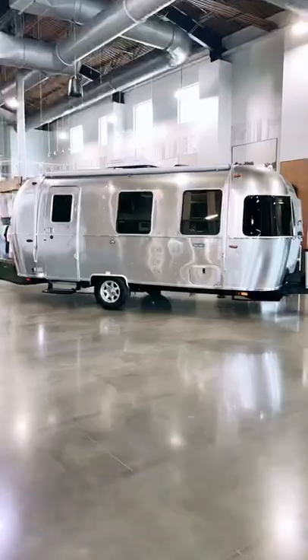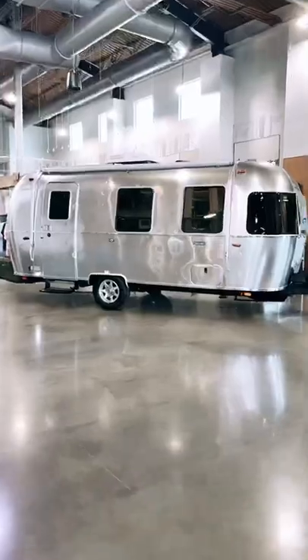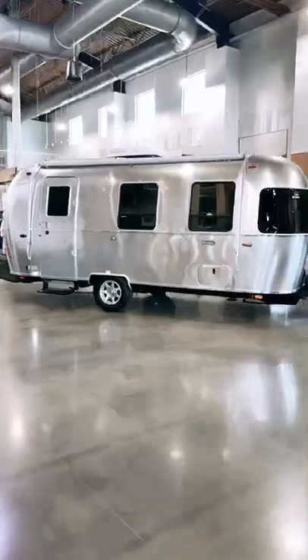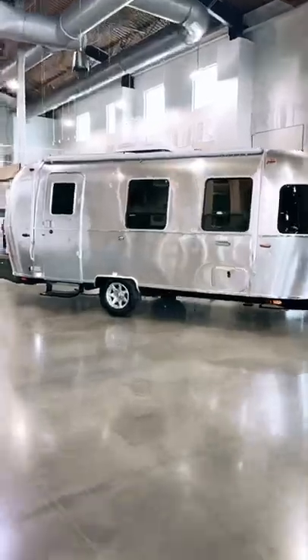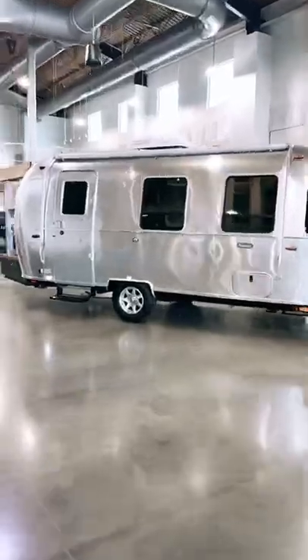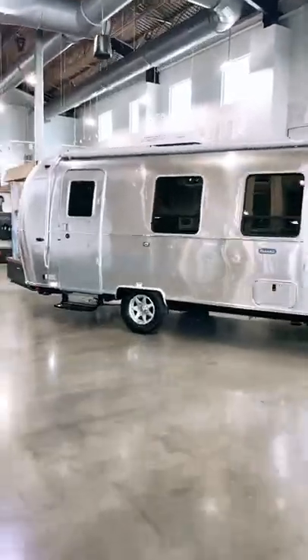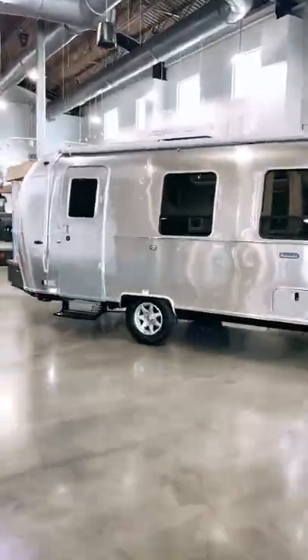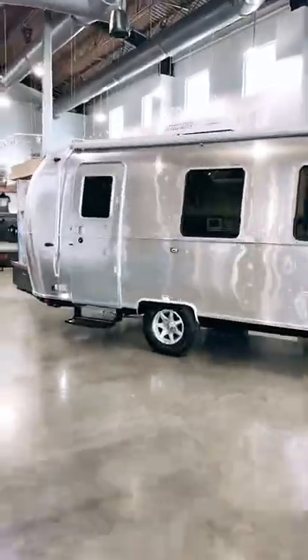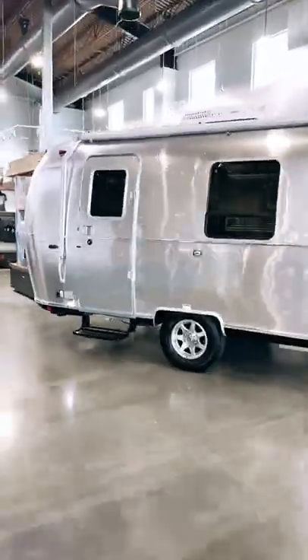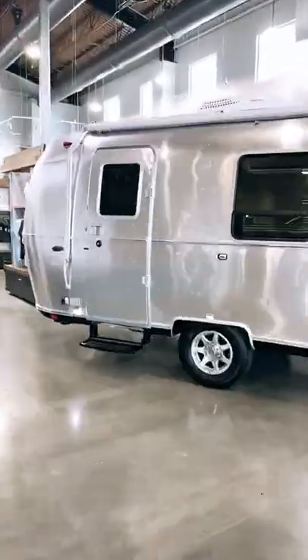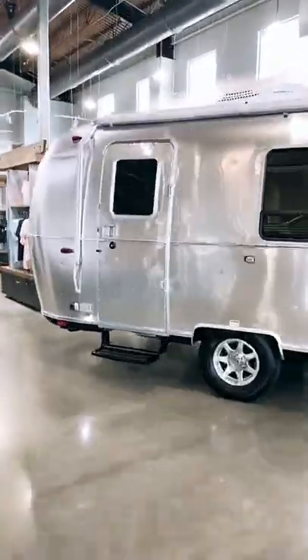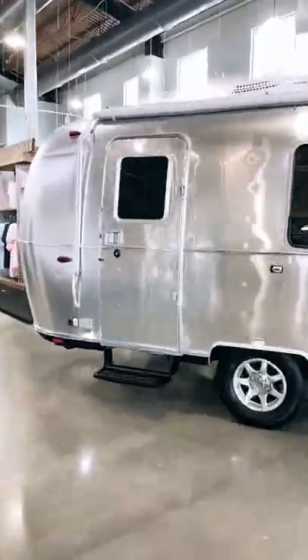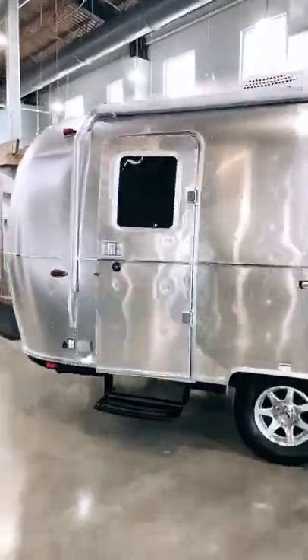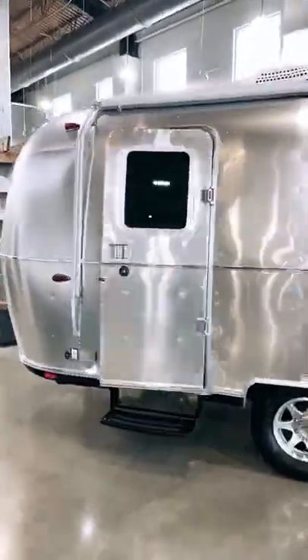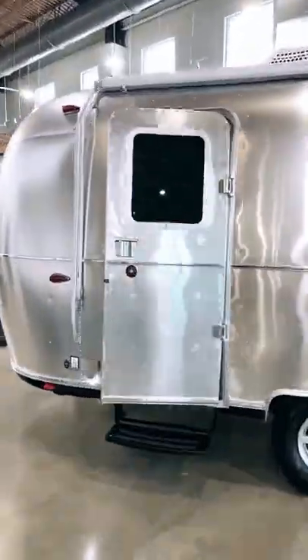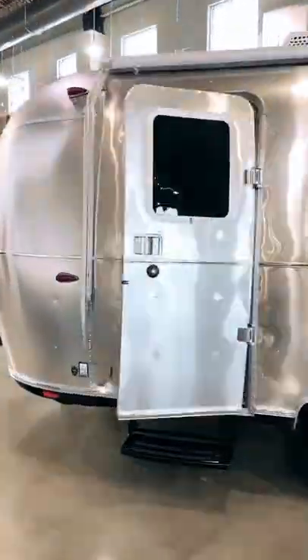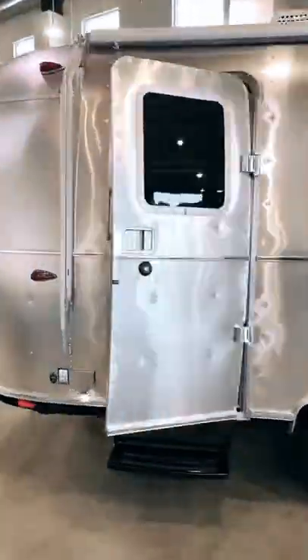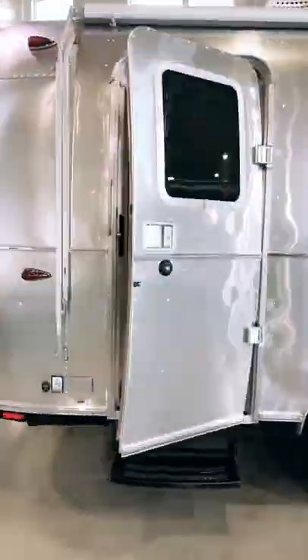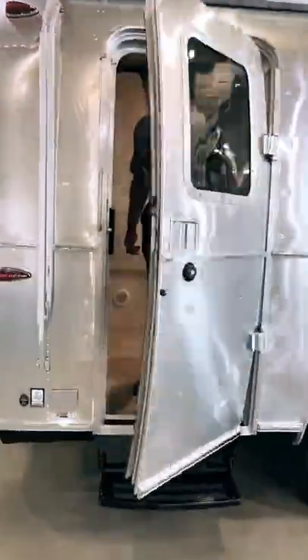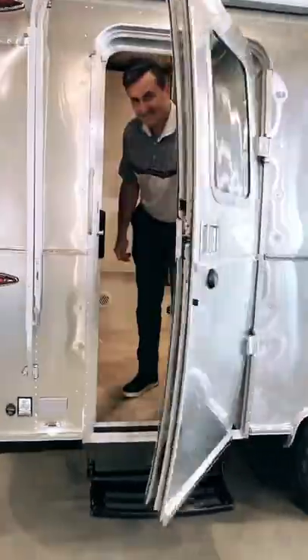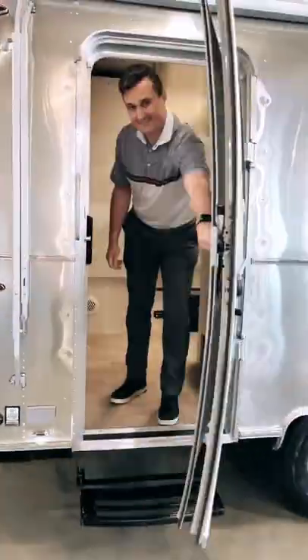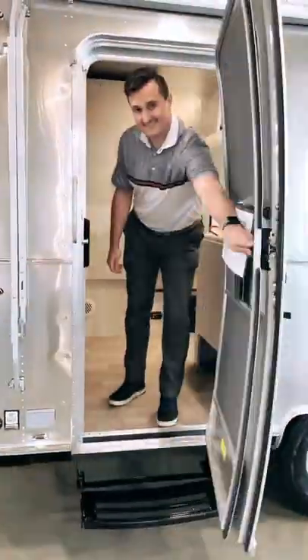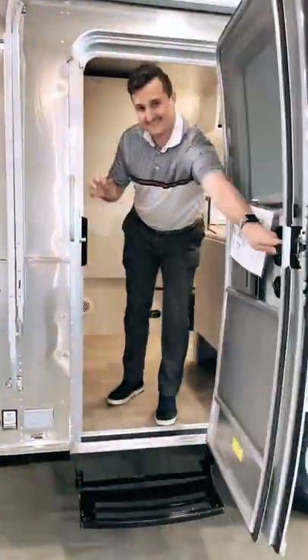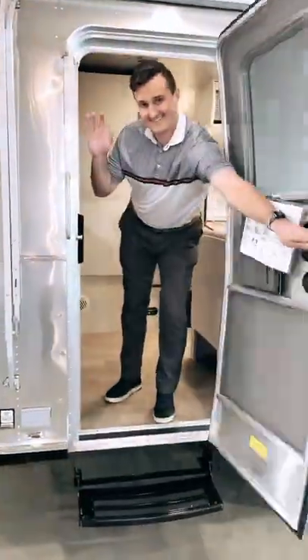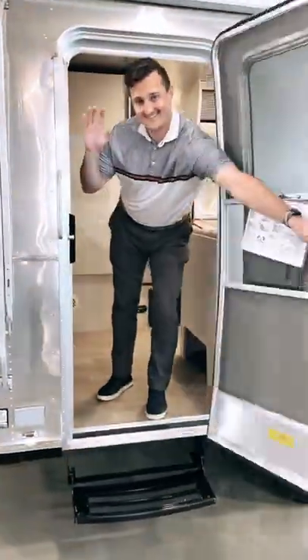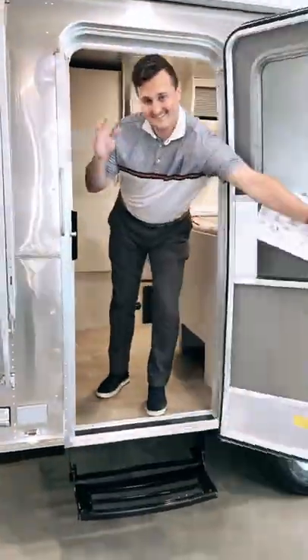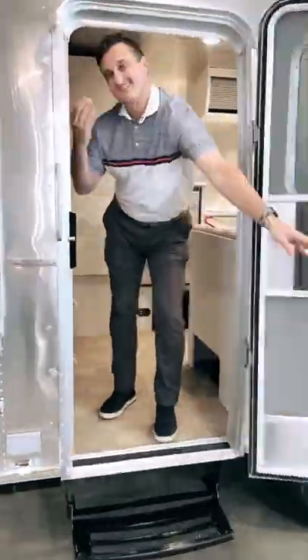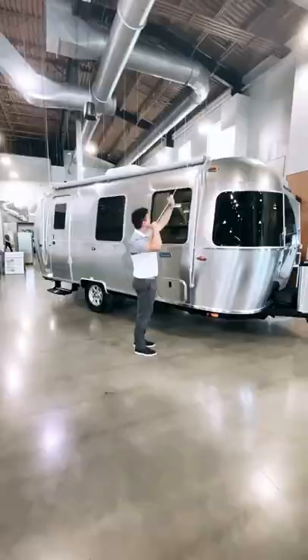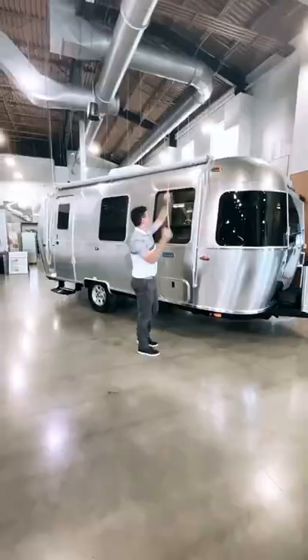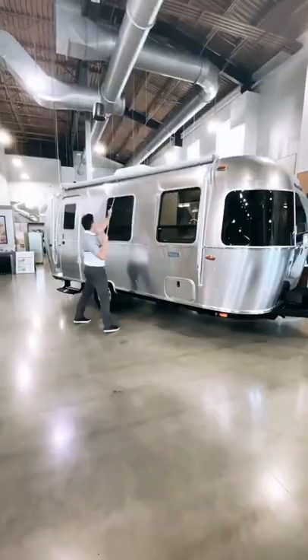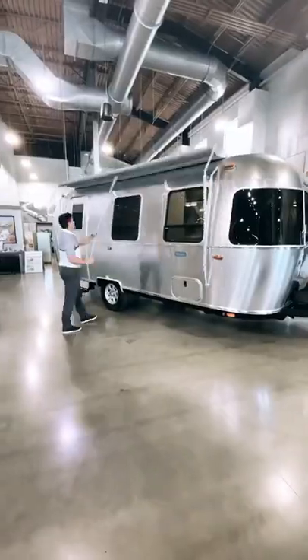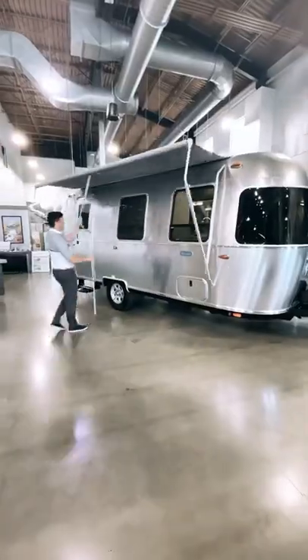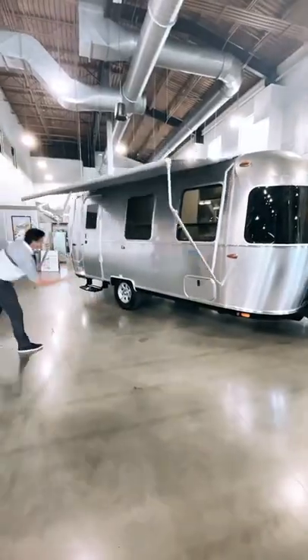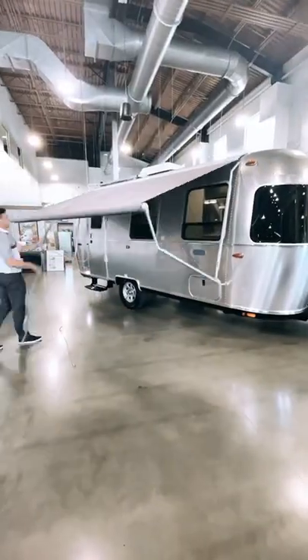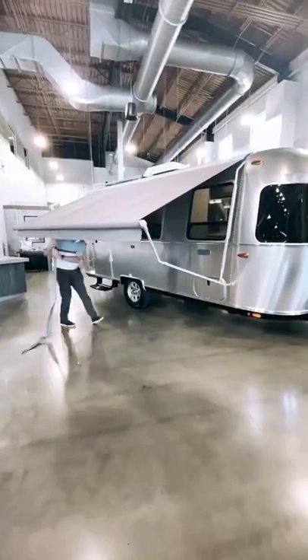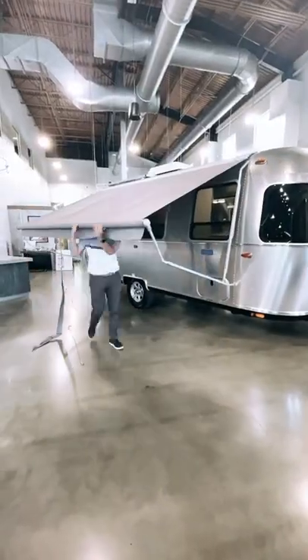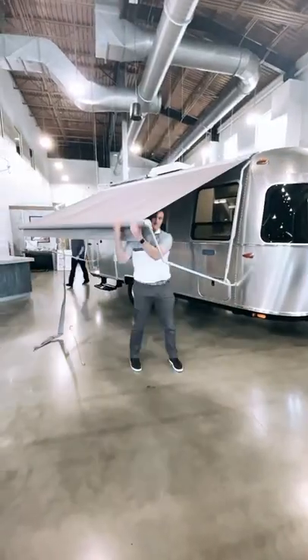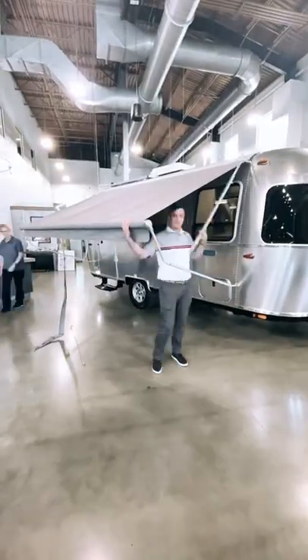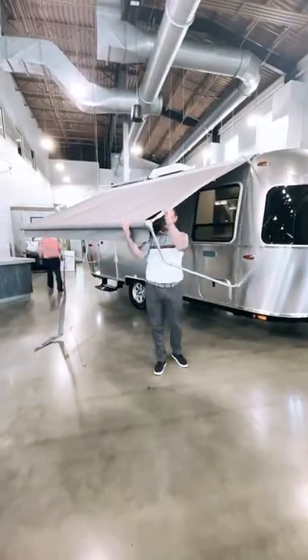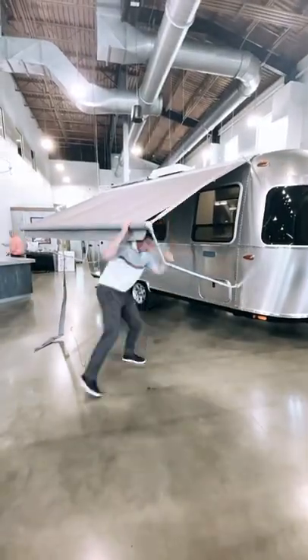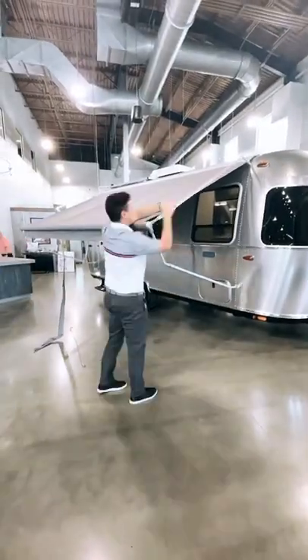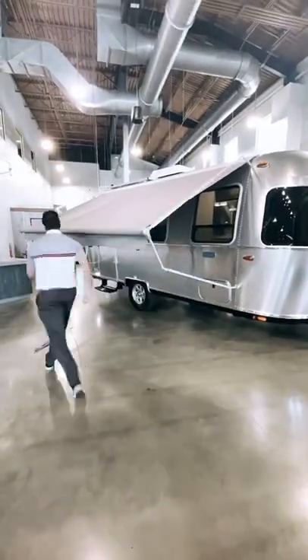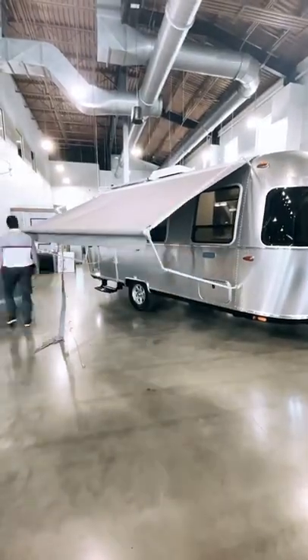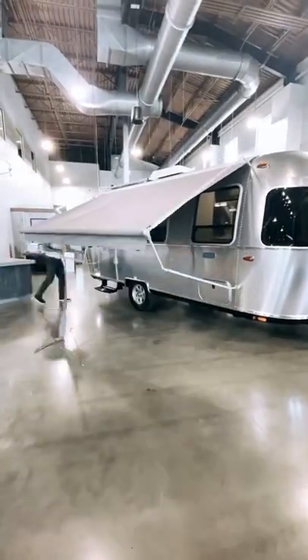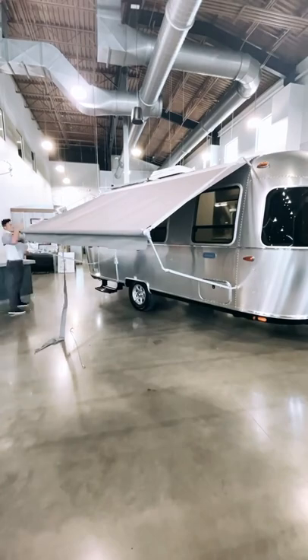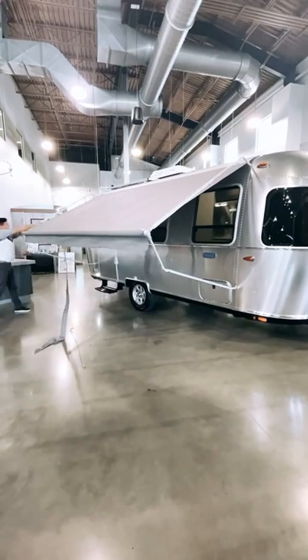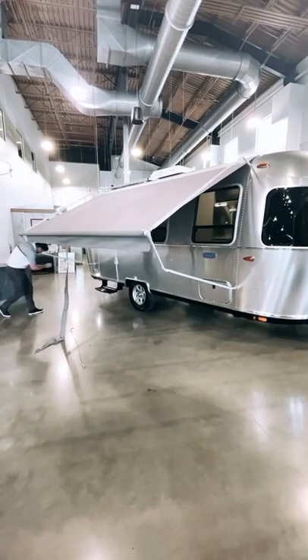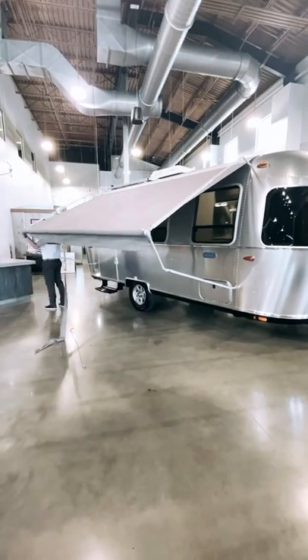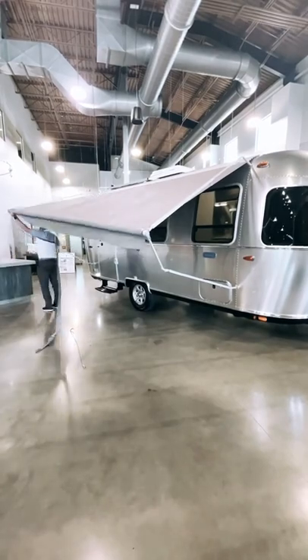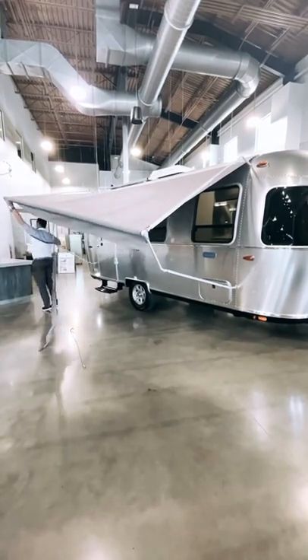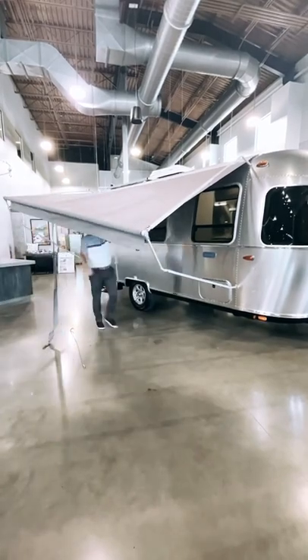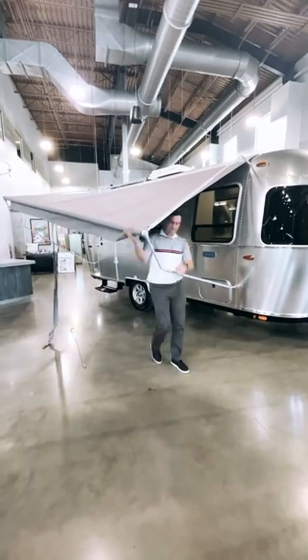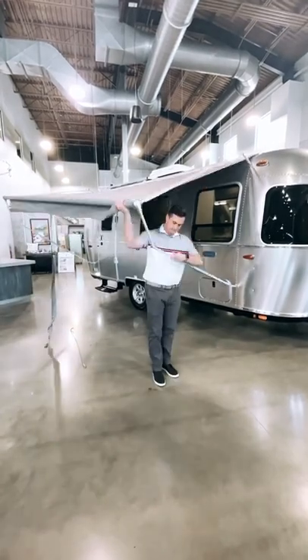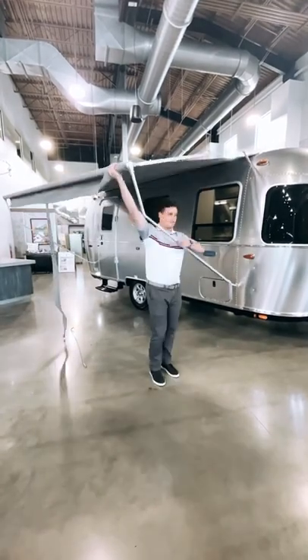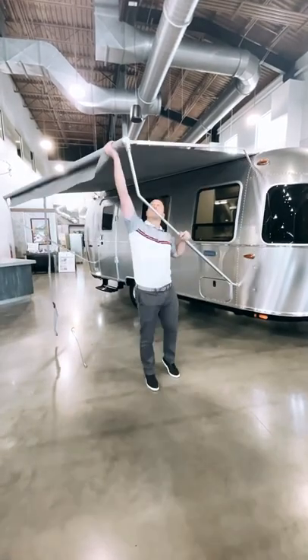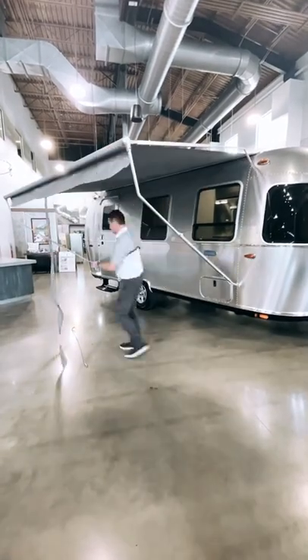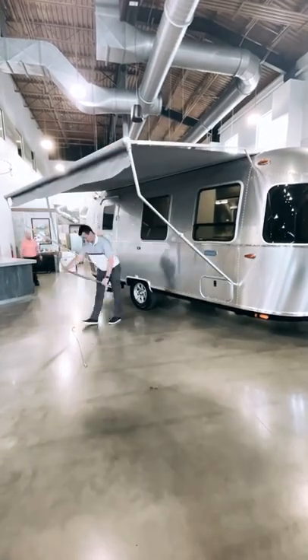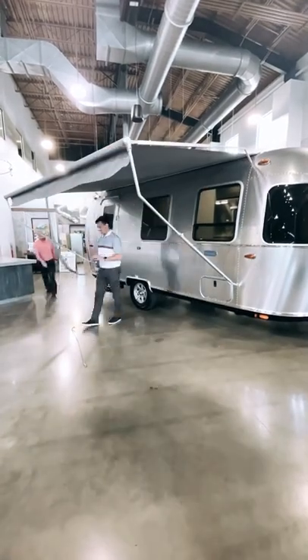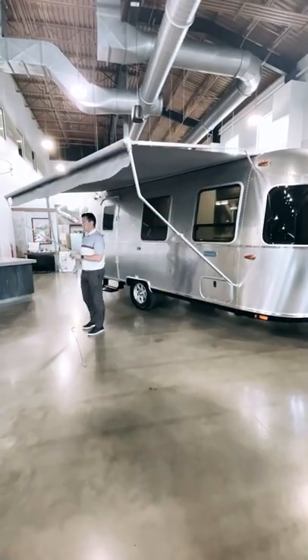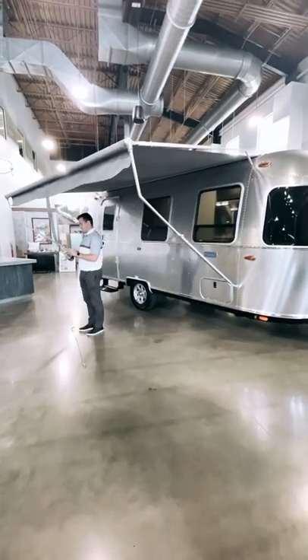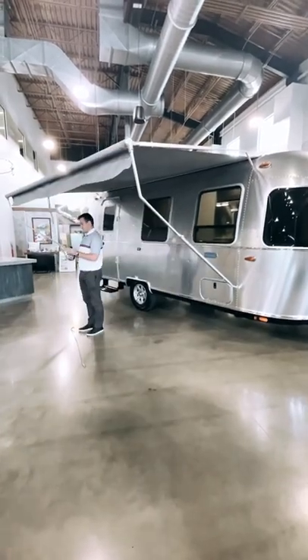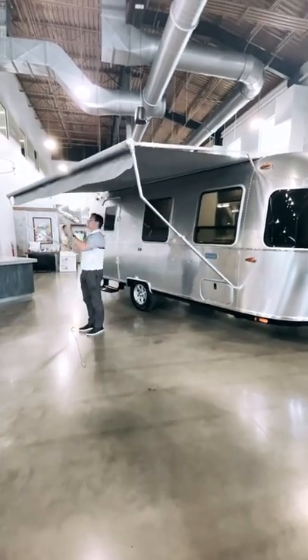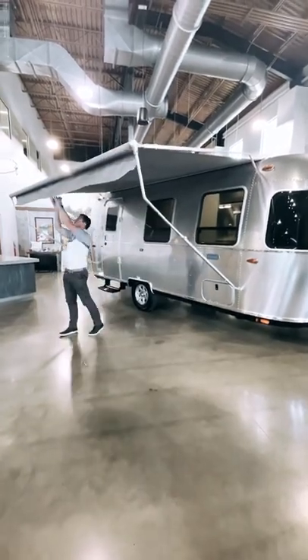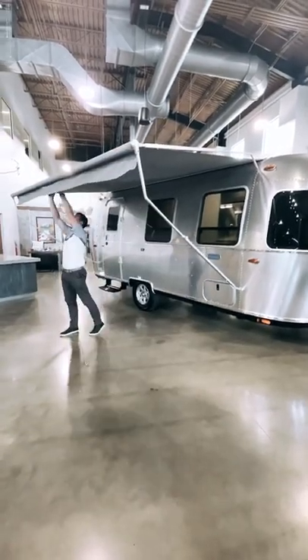Come take a quick walkthrough of the 2022 Airstream 22 front bedroom Bambi. List price $69,688.